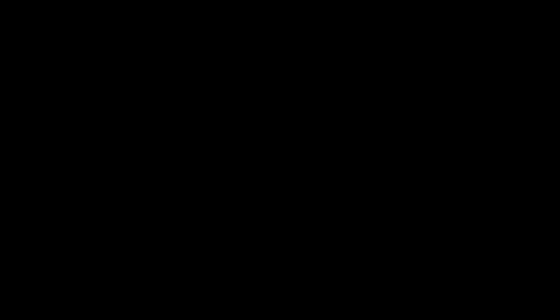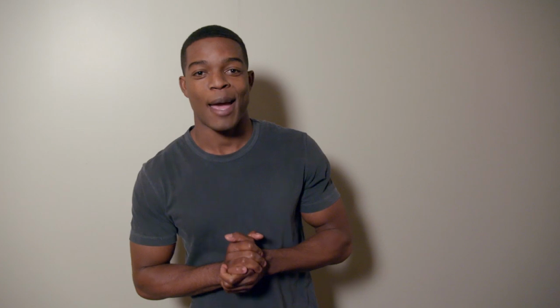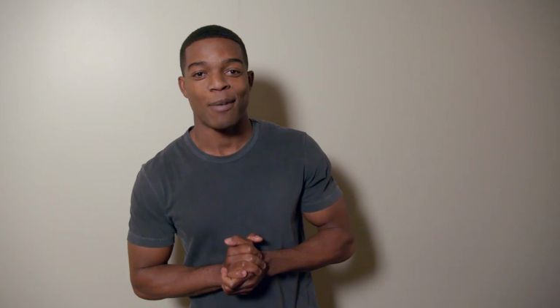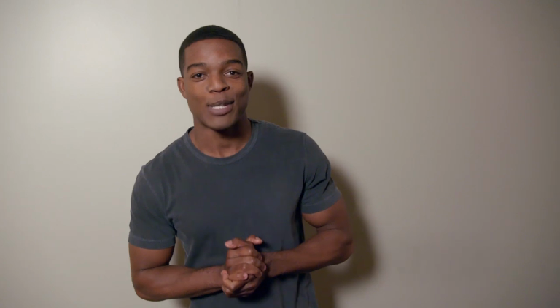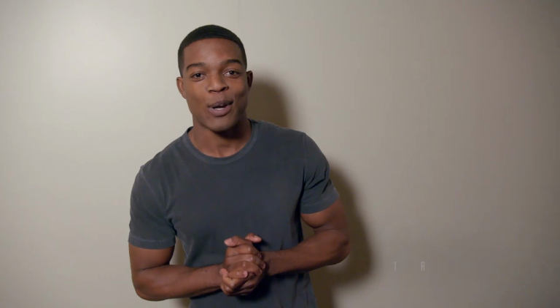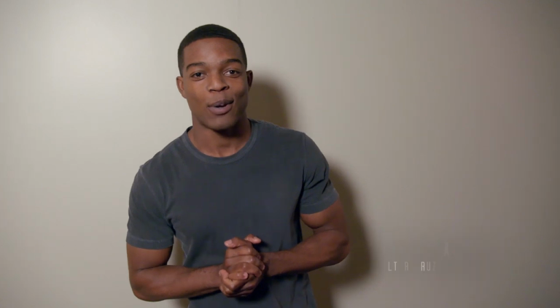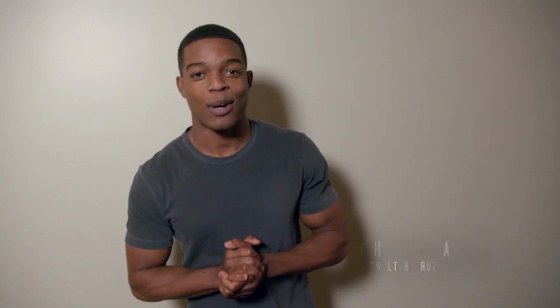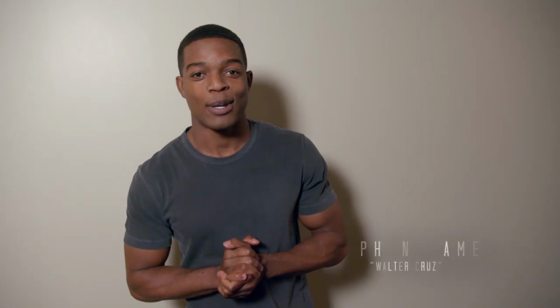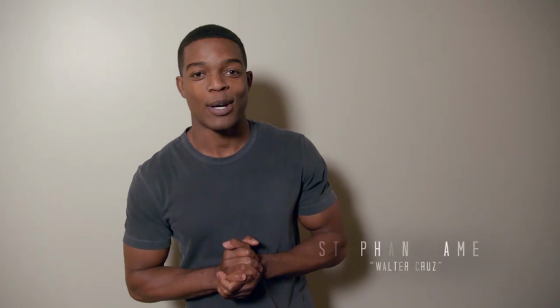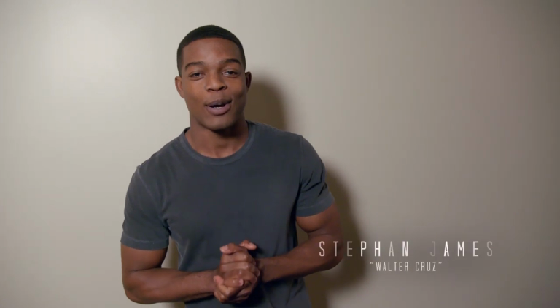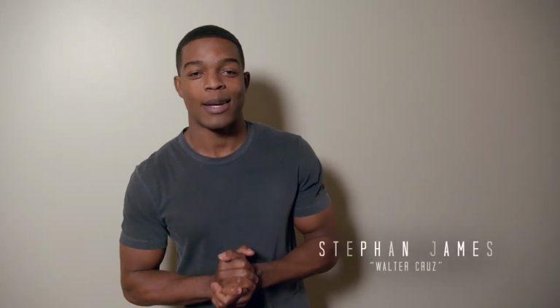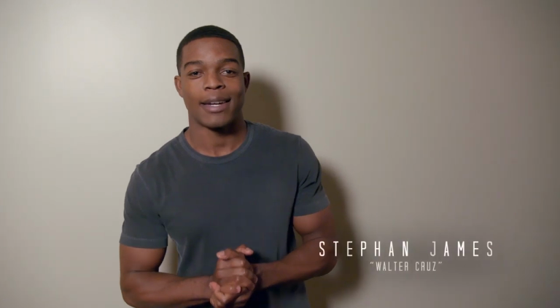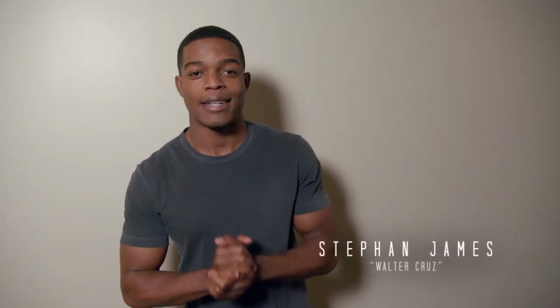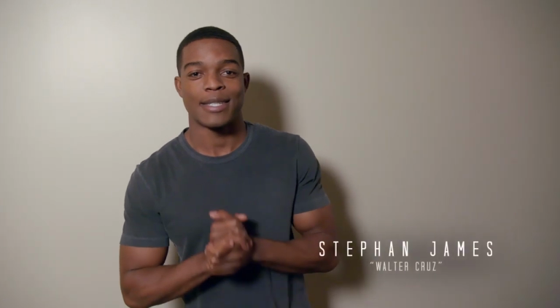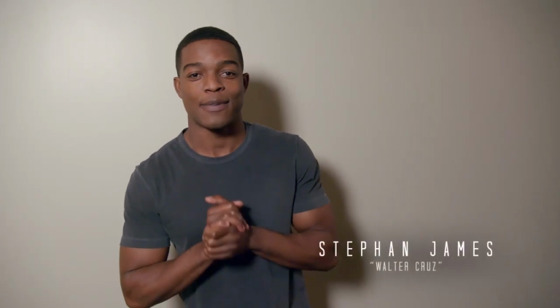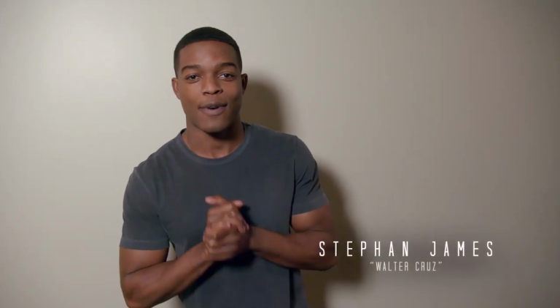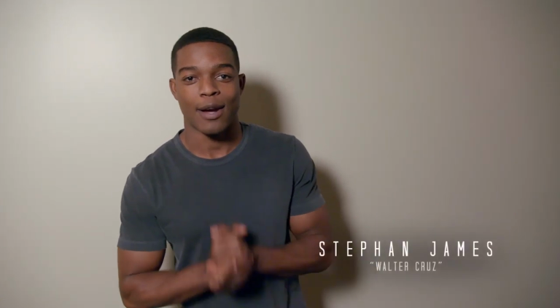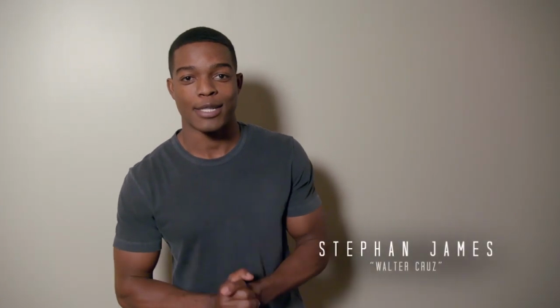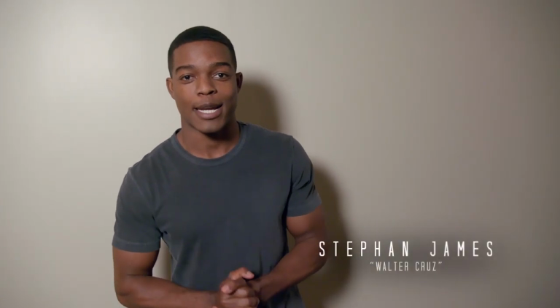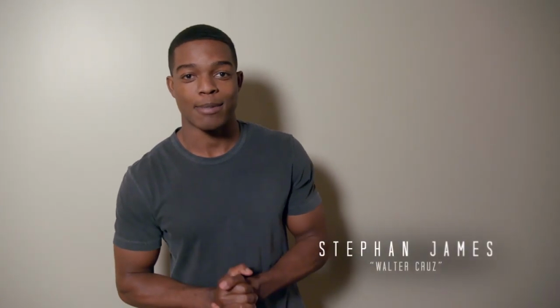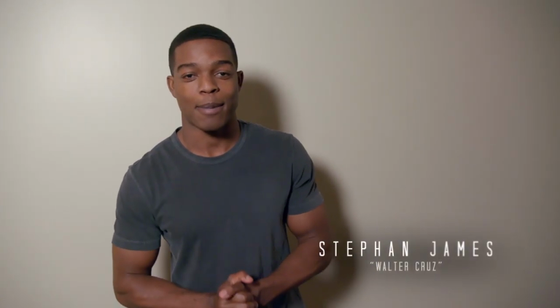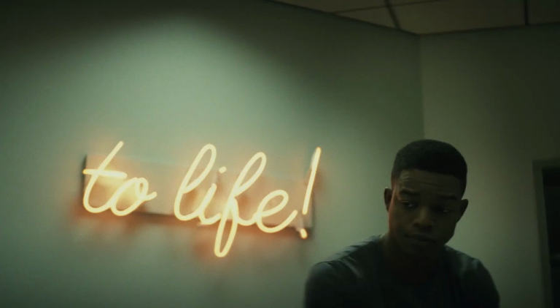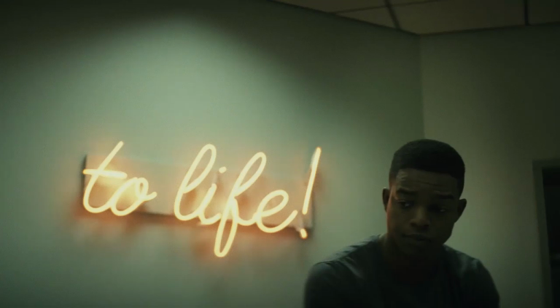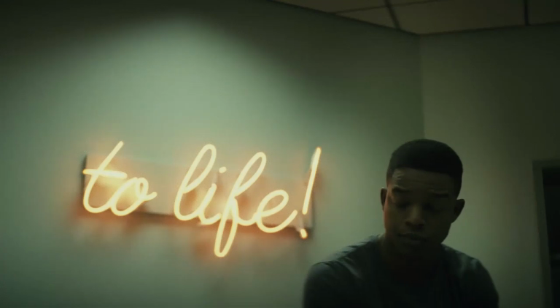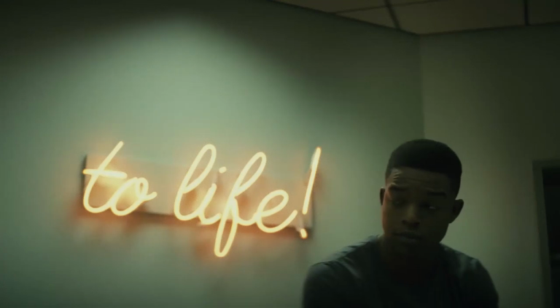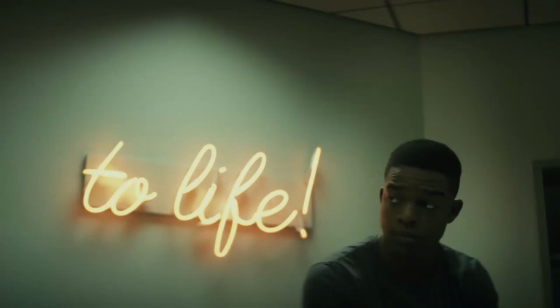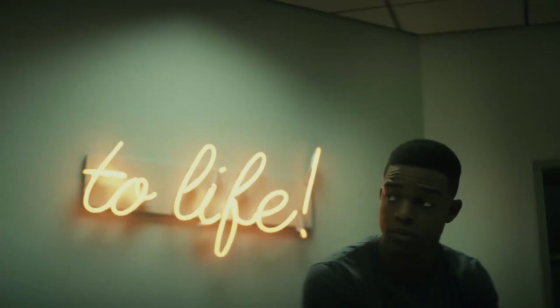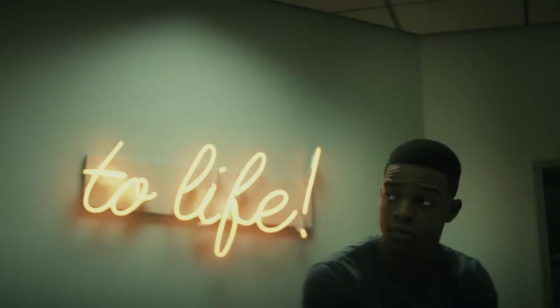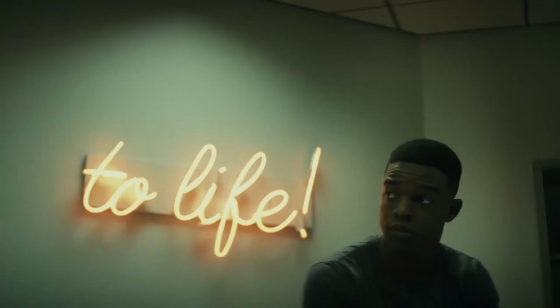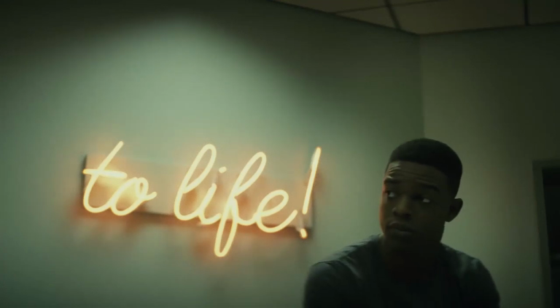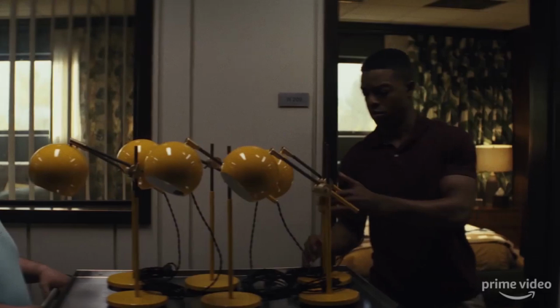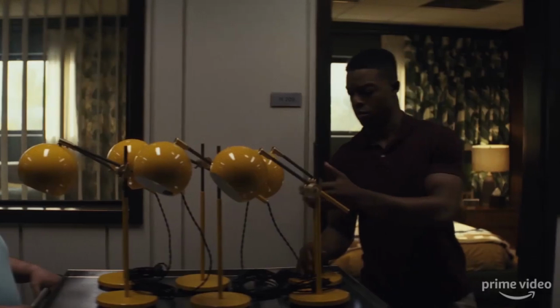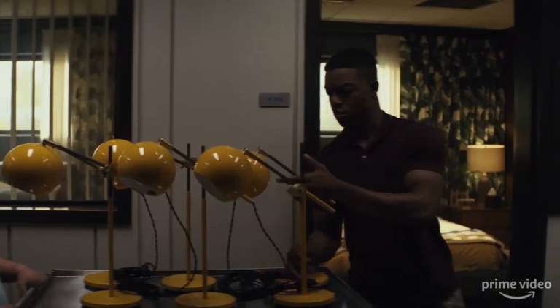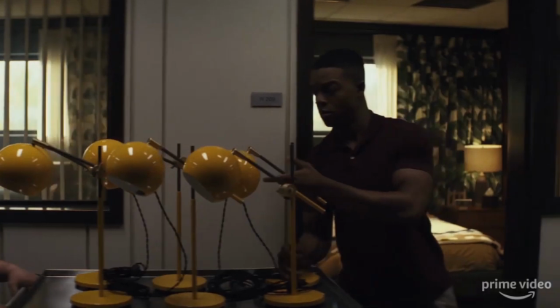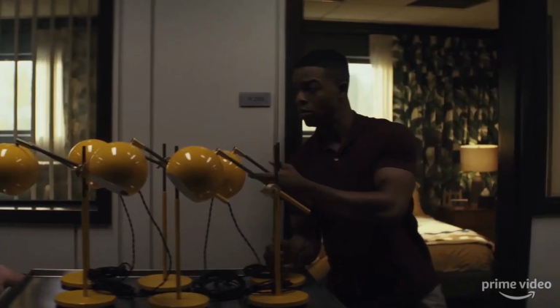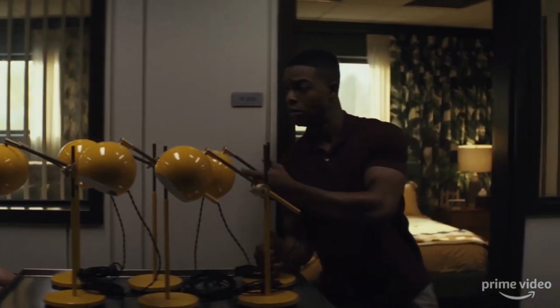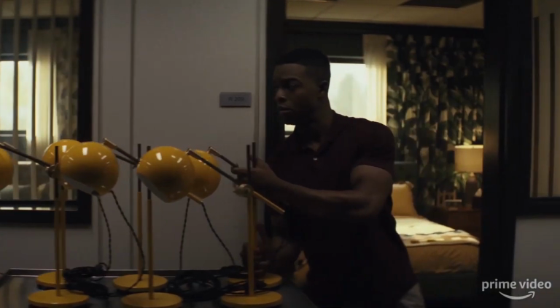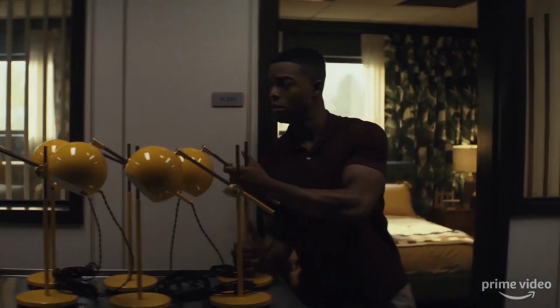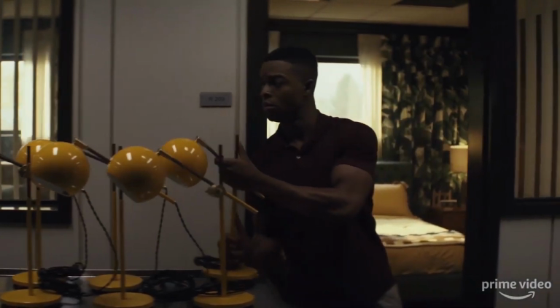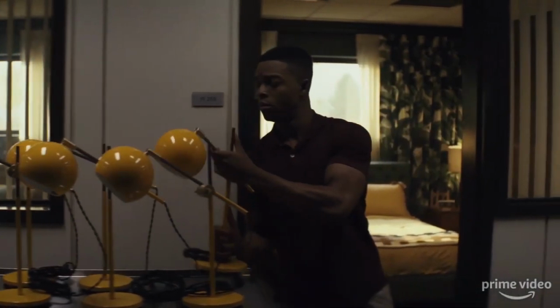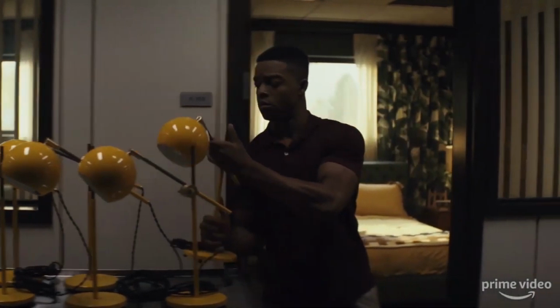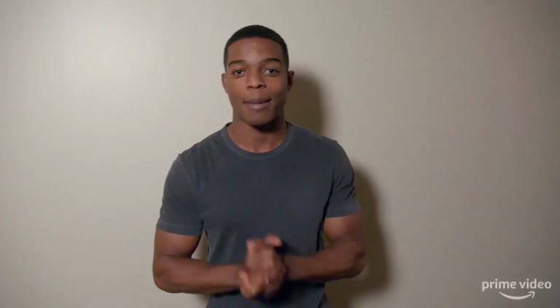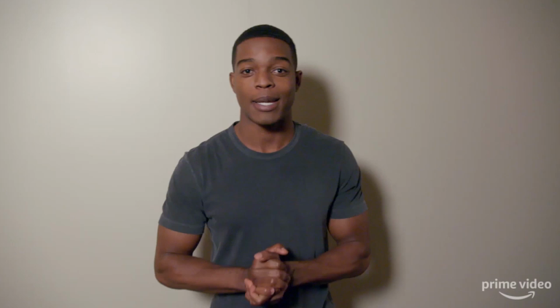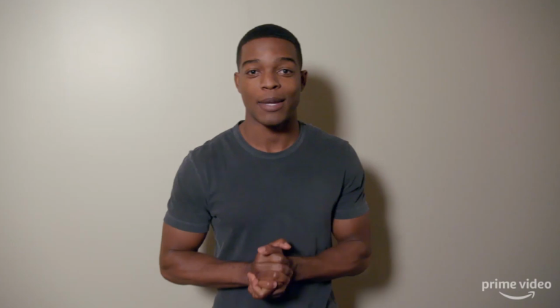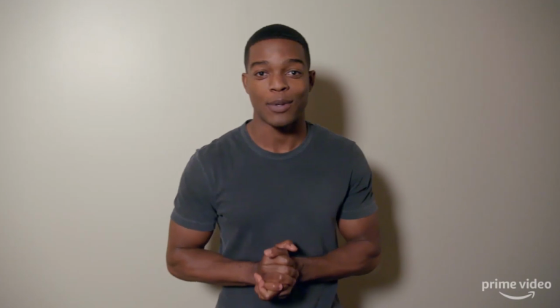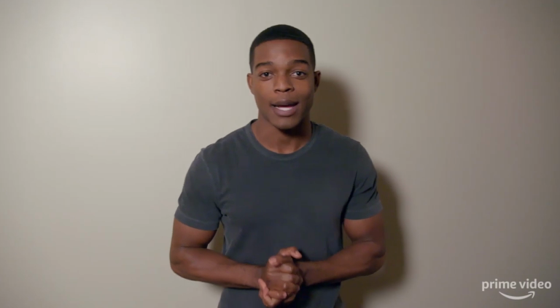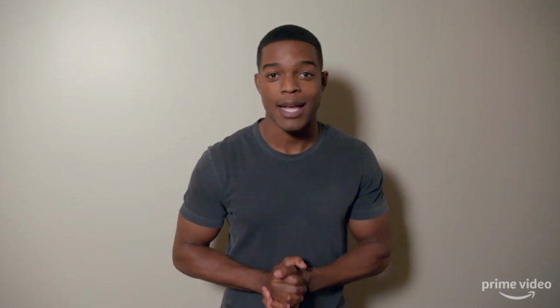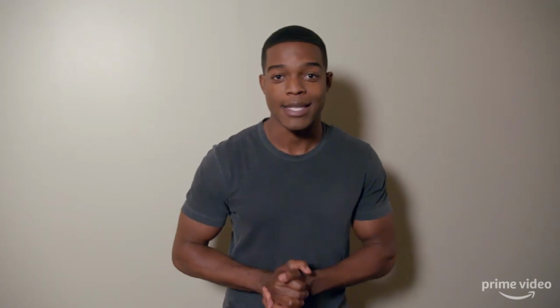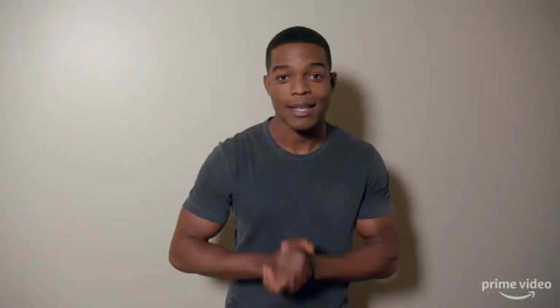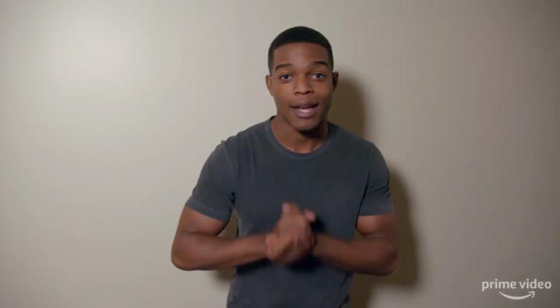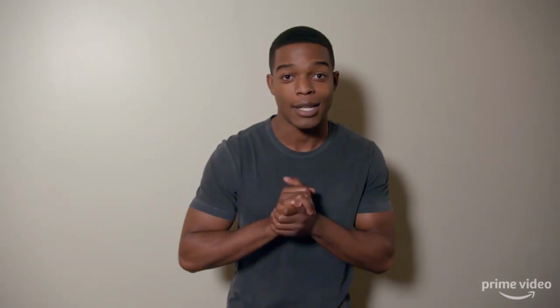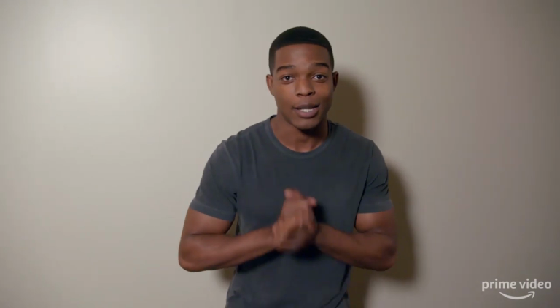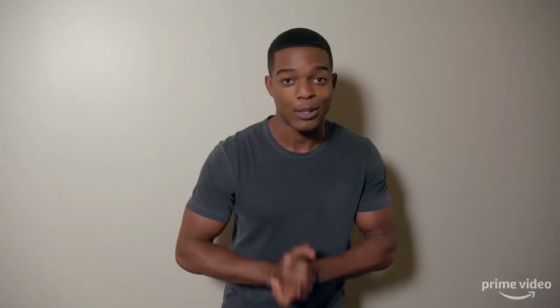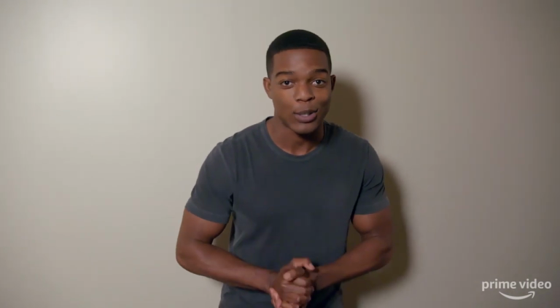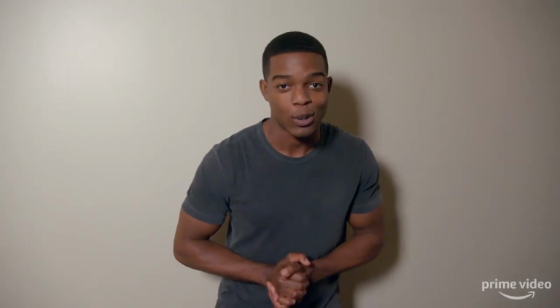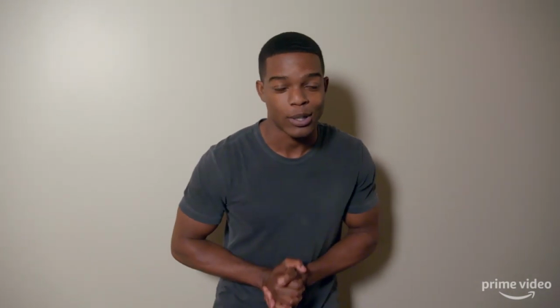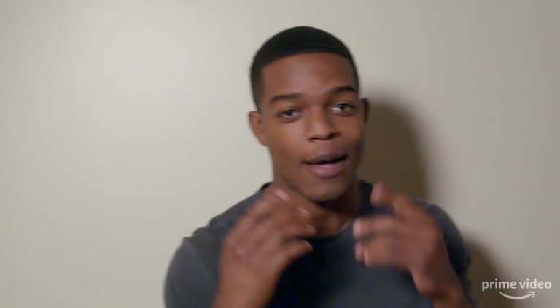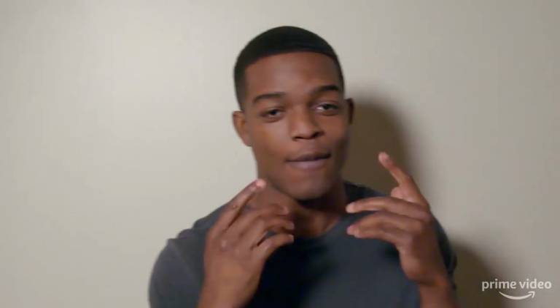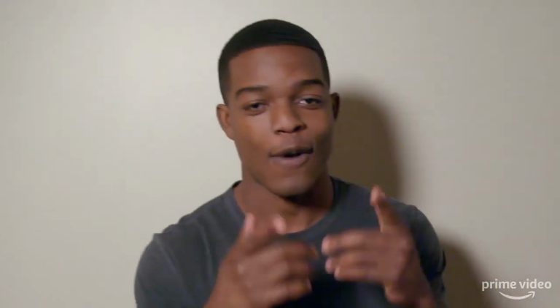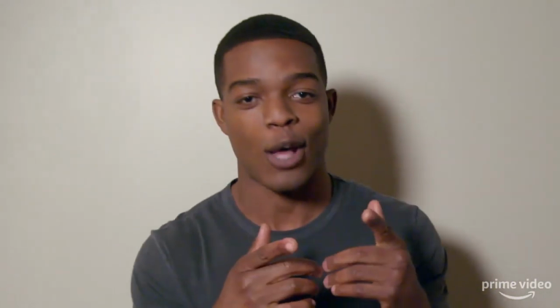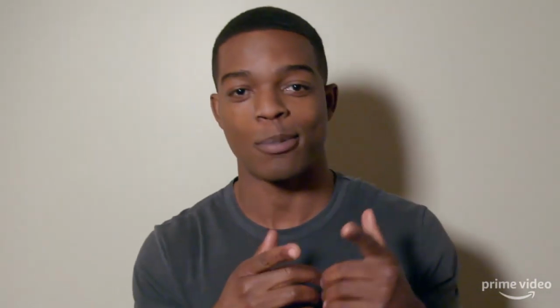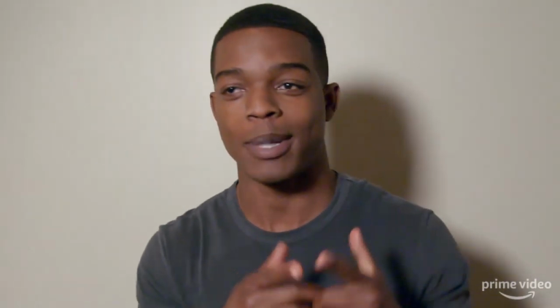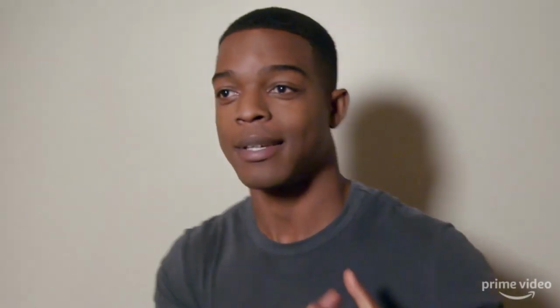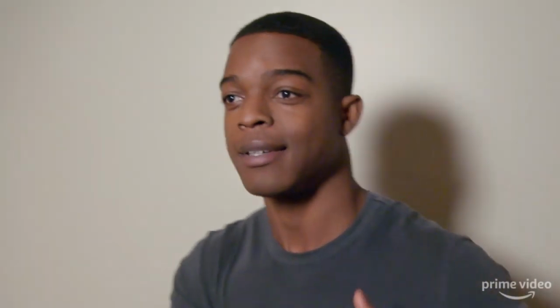Hey, what's going on, y'all? It is Stephan James. I play Walter Cruz on Homecoming. And here I am to give you guys a little tour. So follow me.